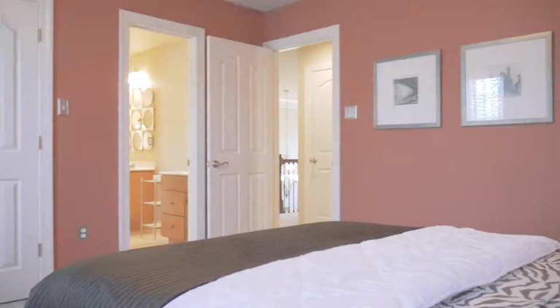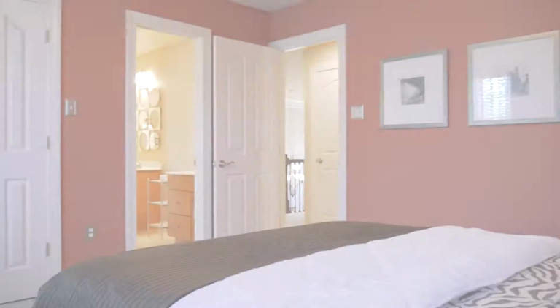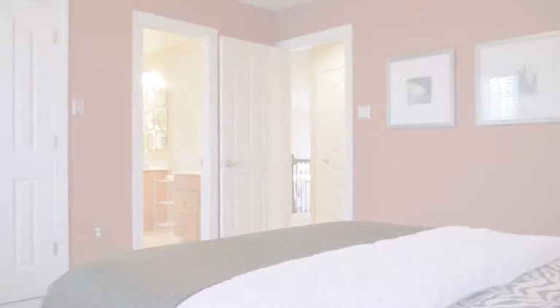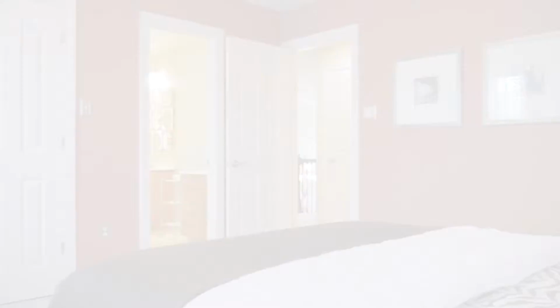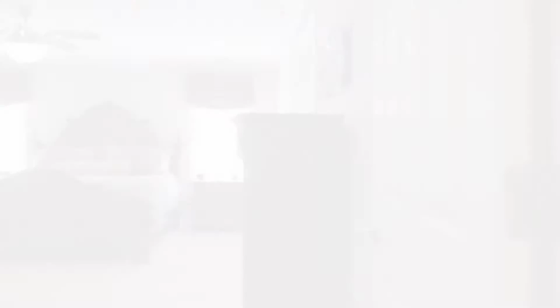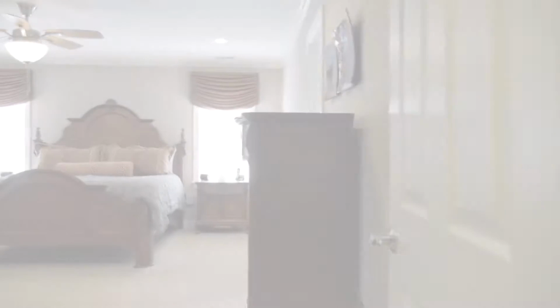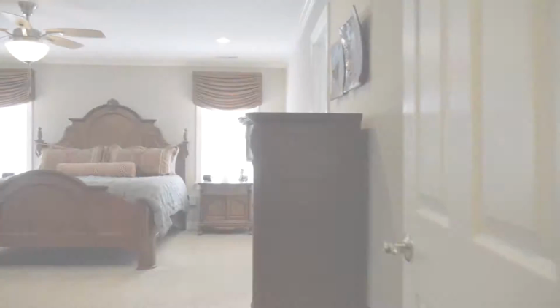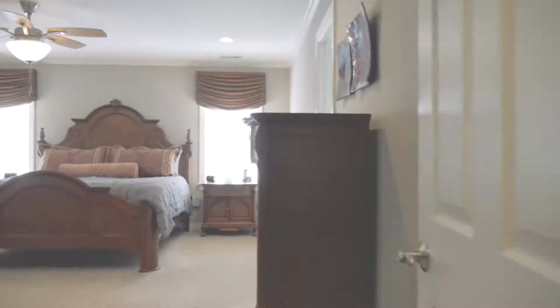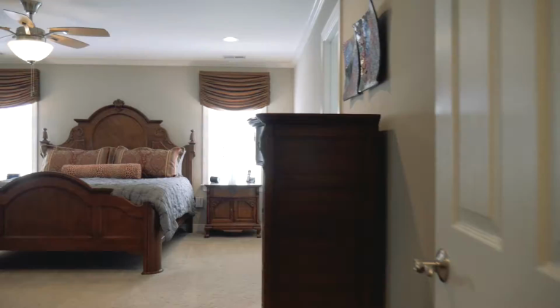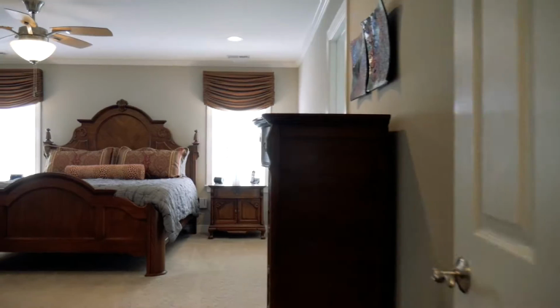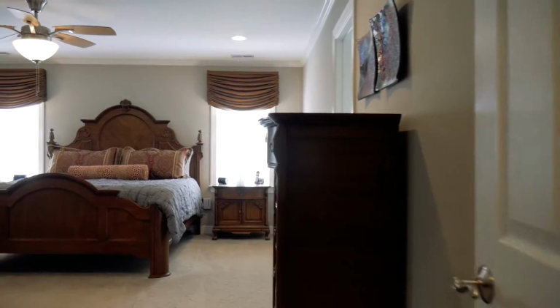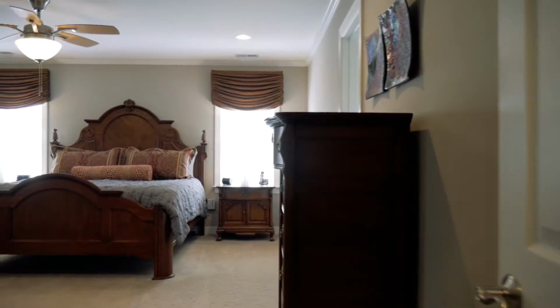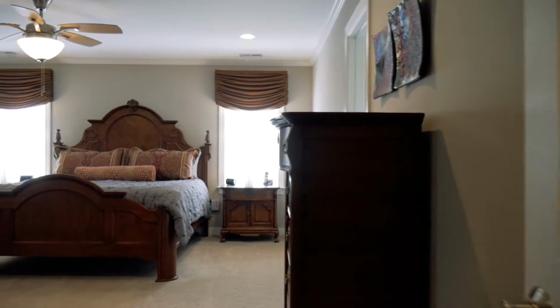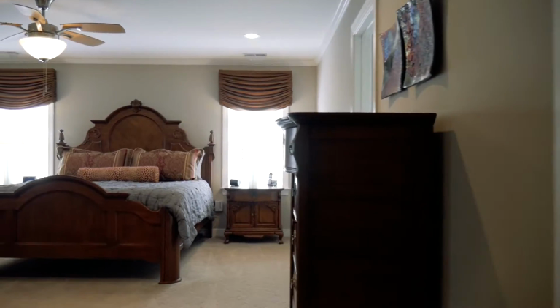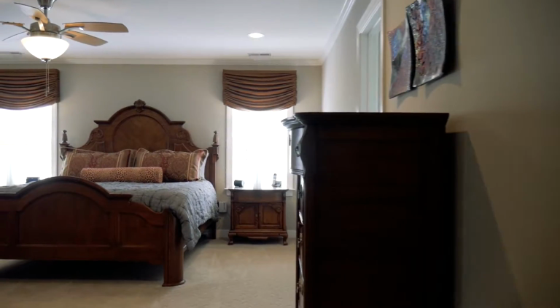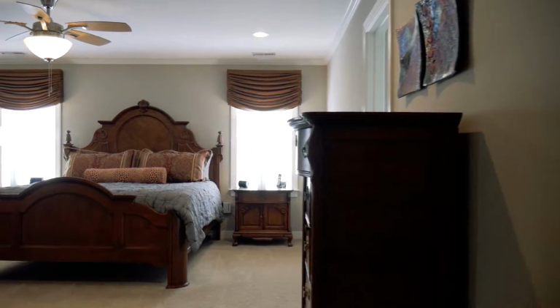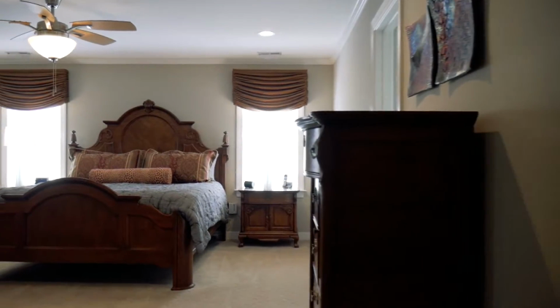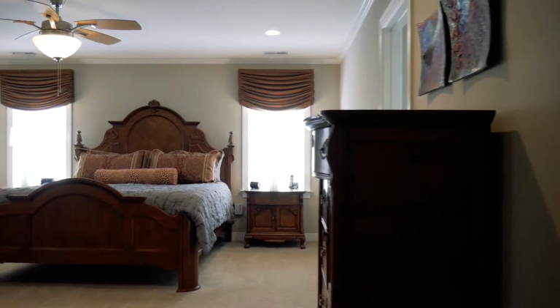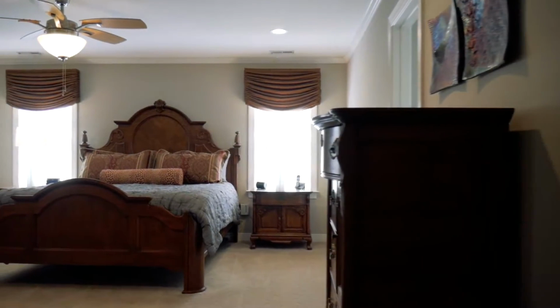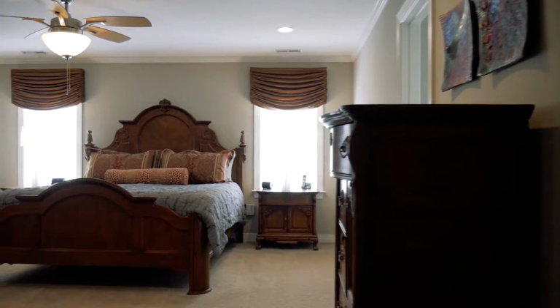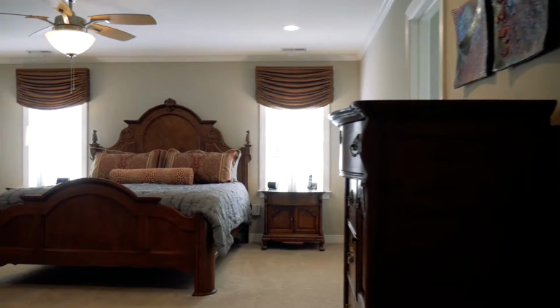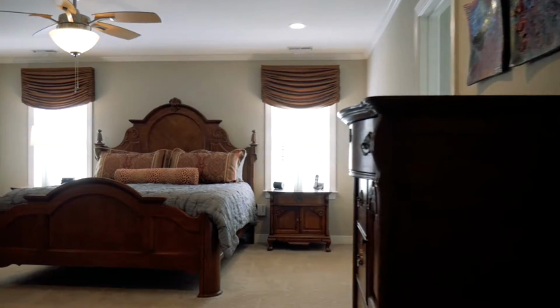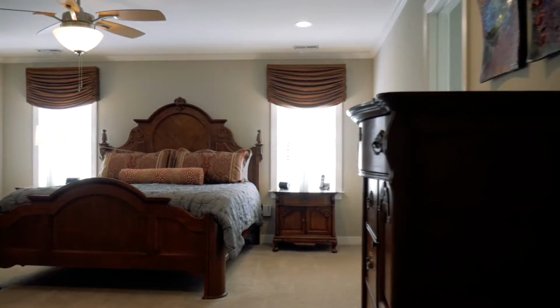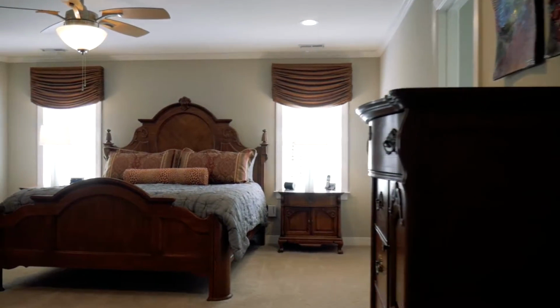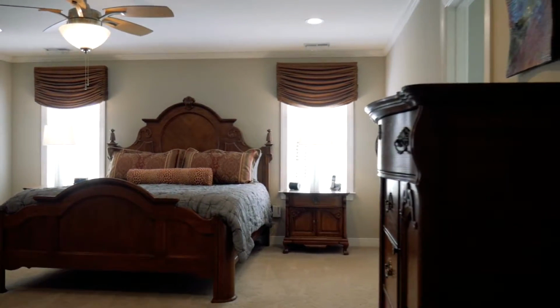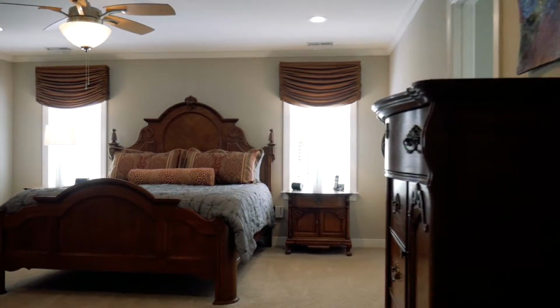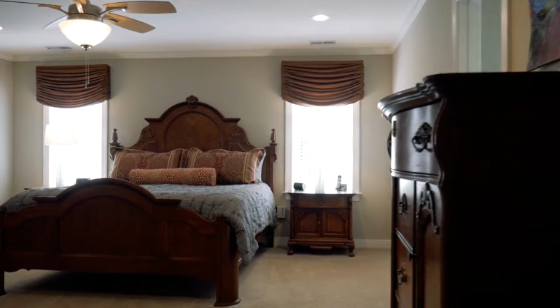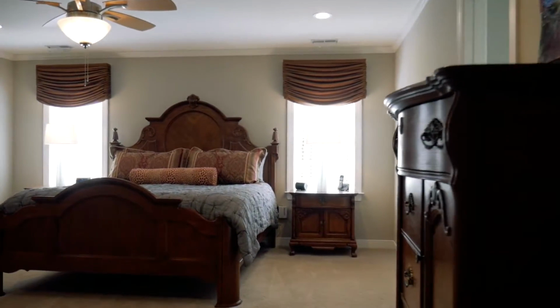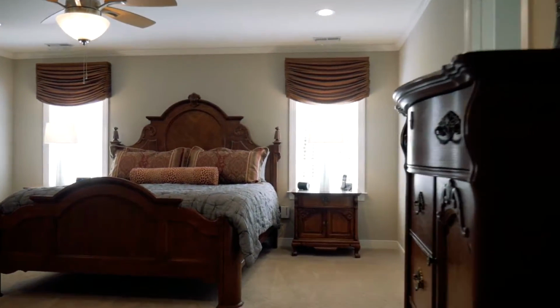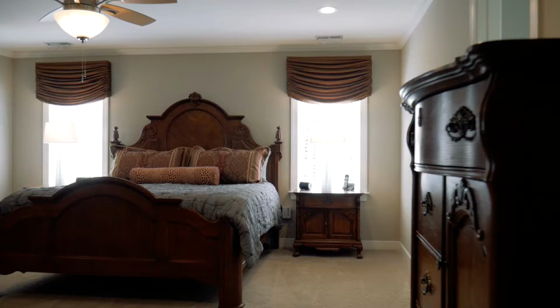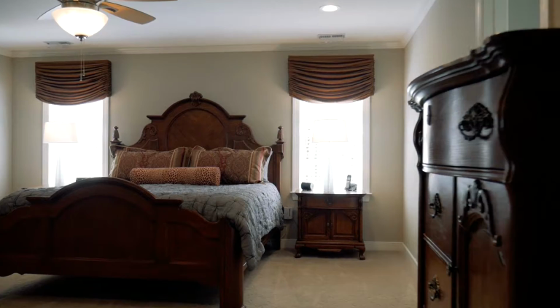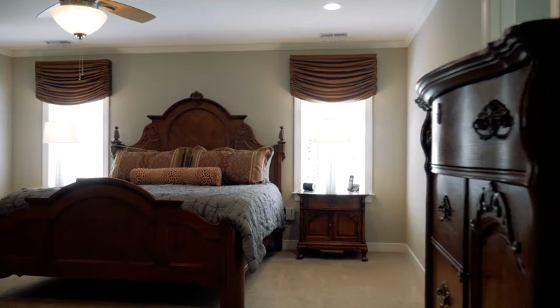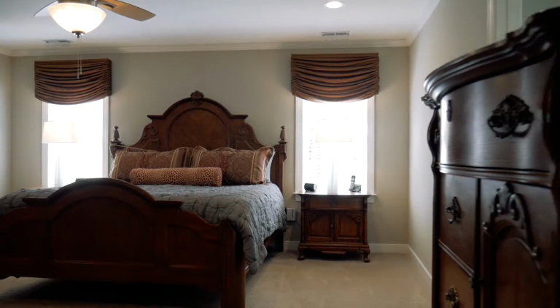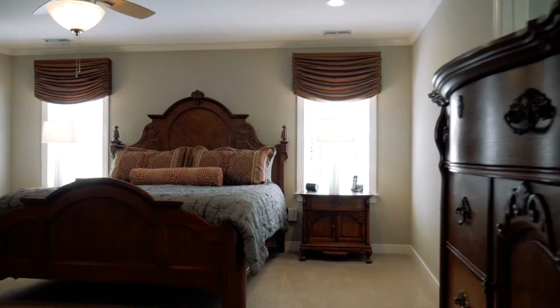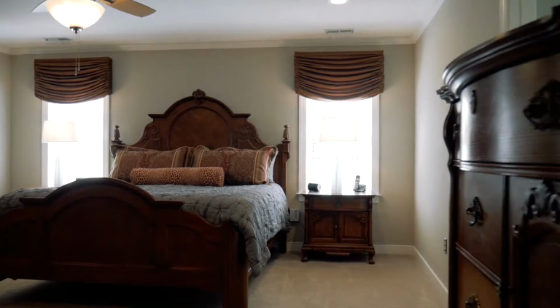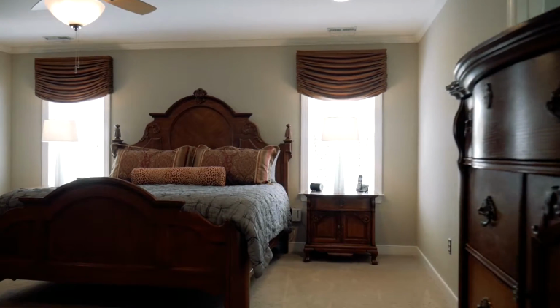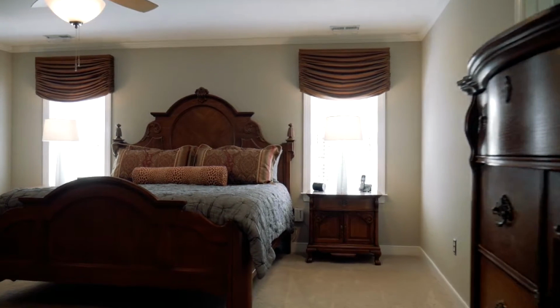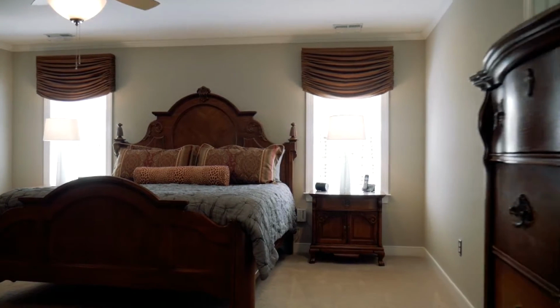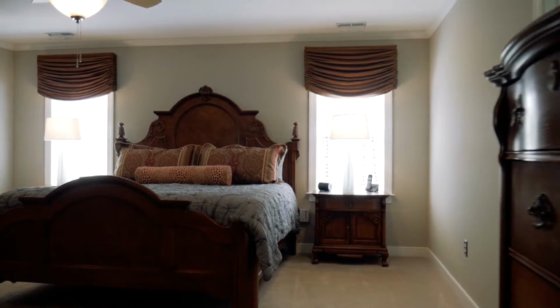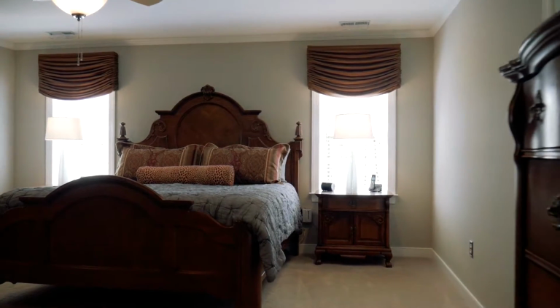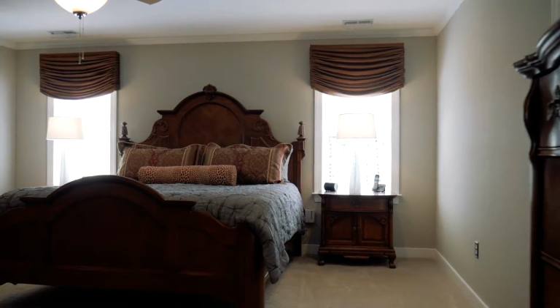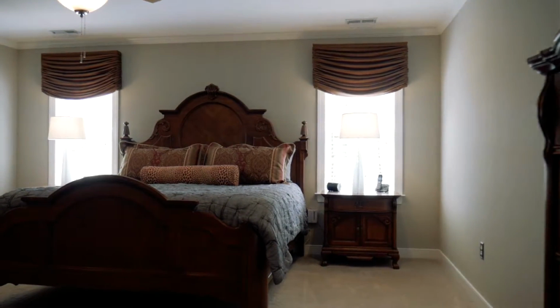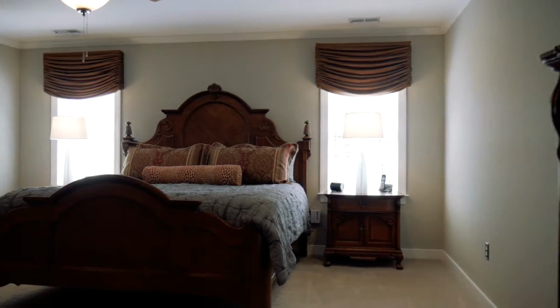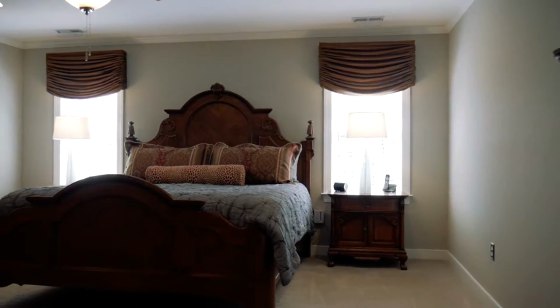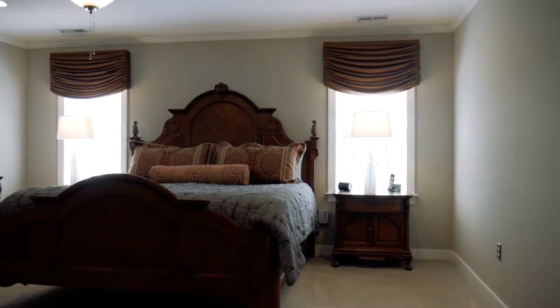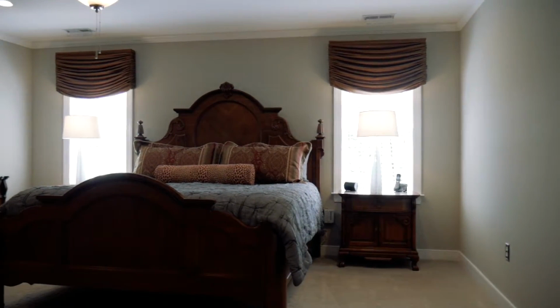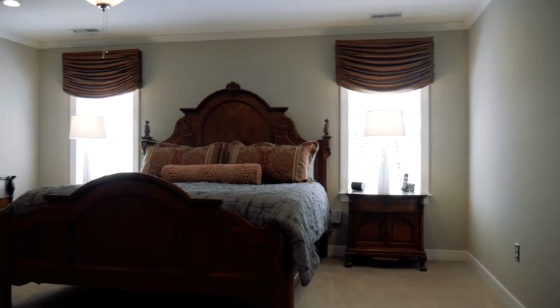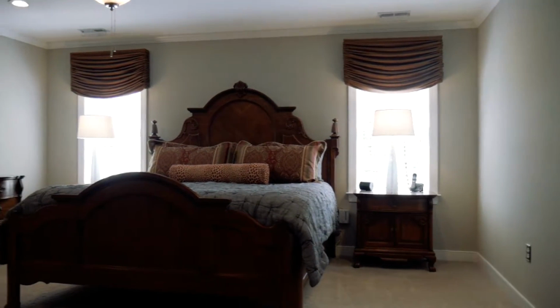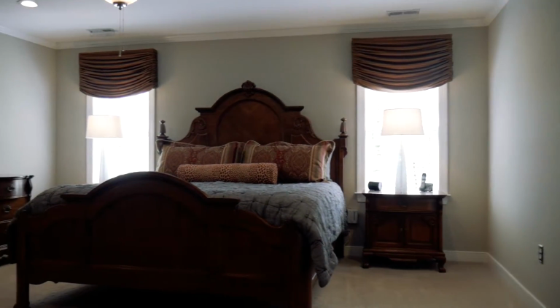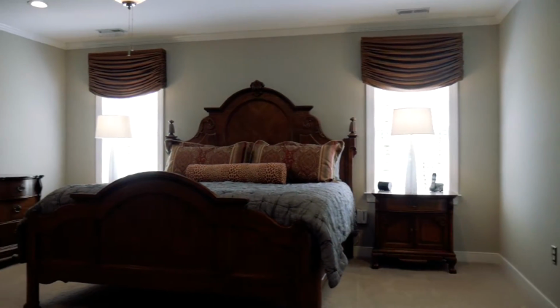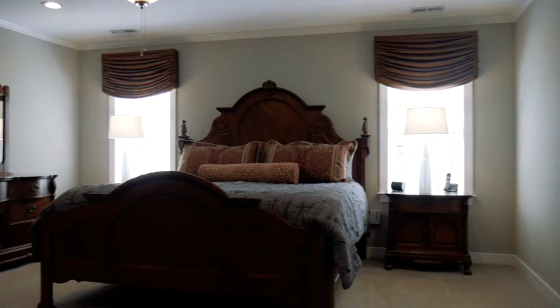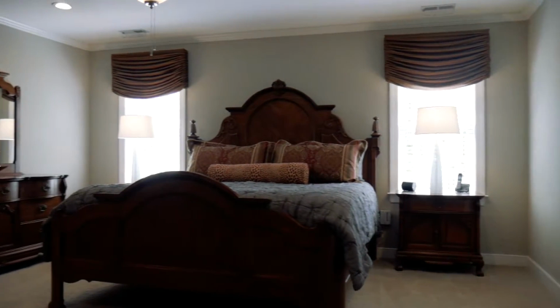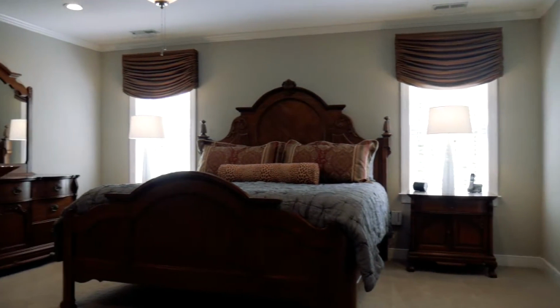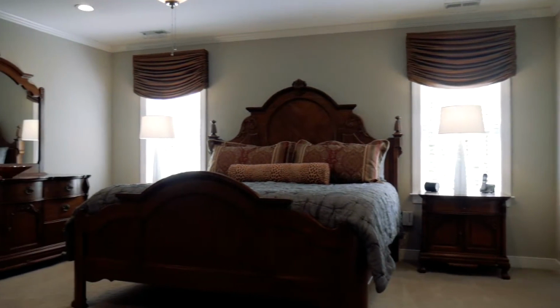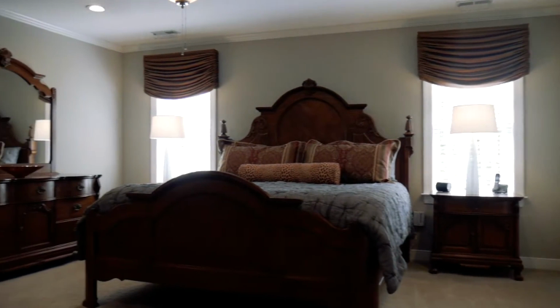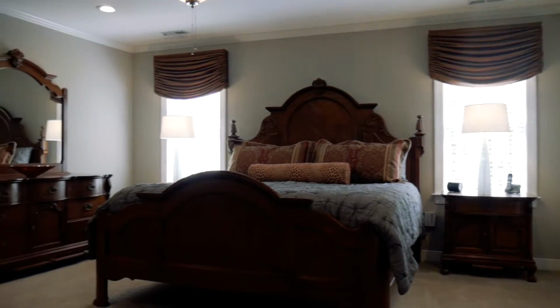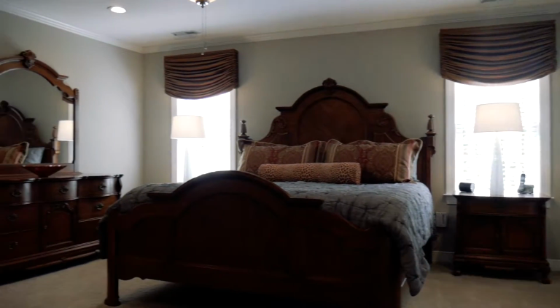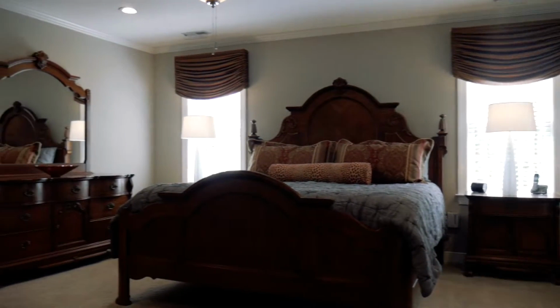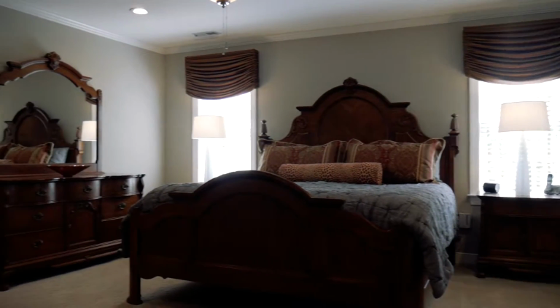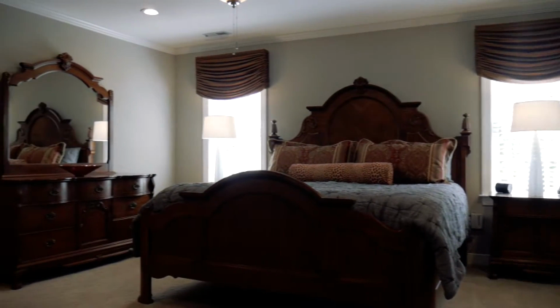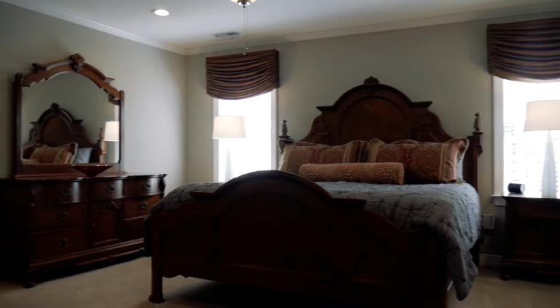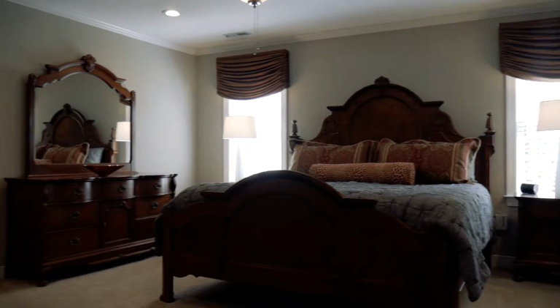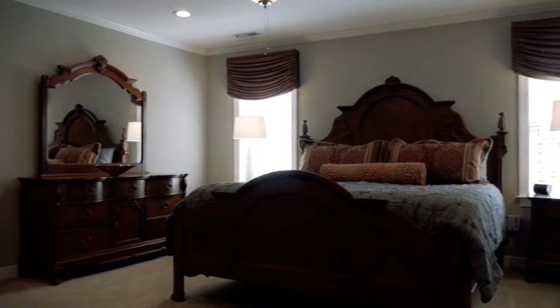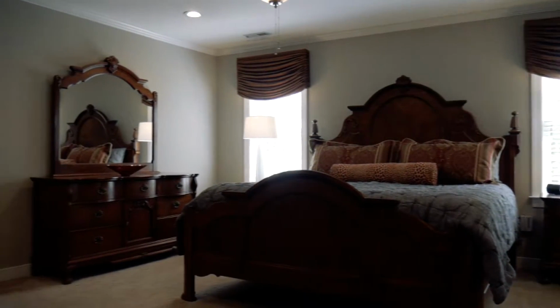The master bedroom features 3 large closets, an additional sitting room, and recessed lights.